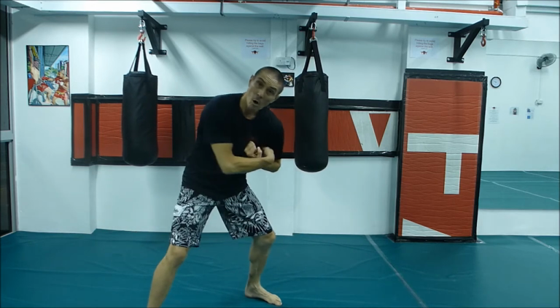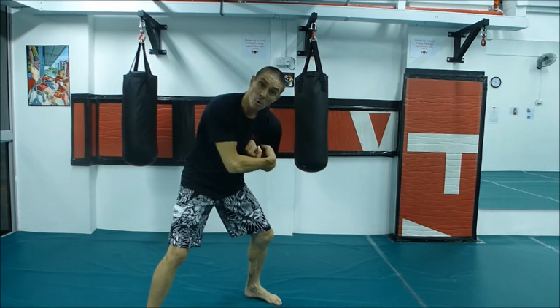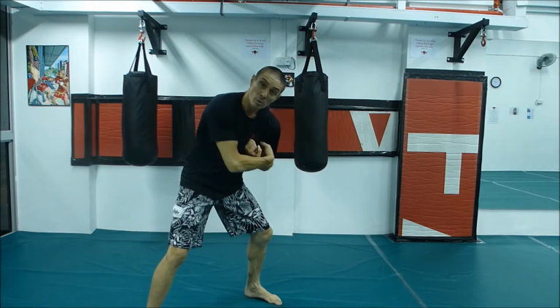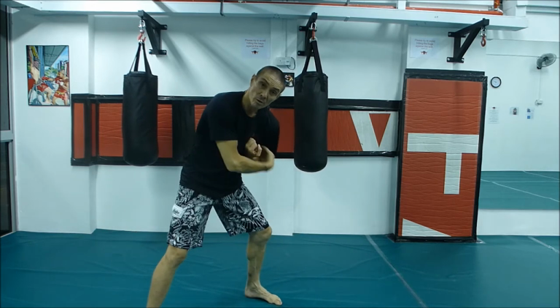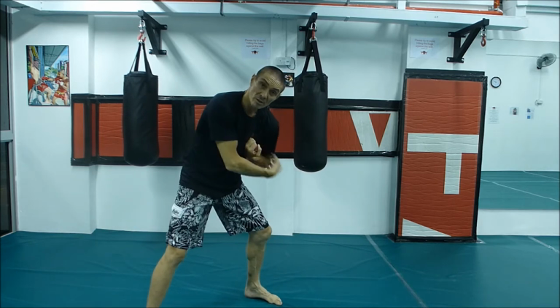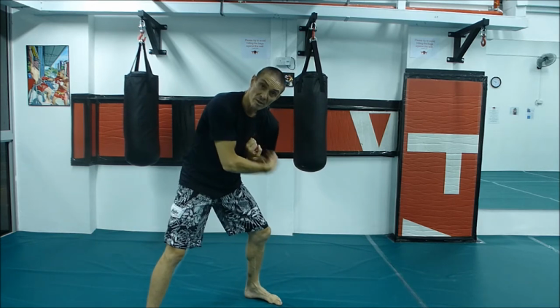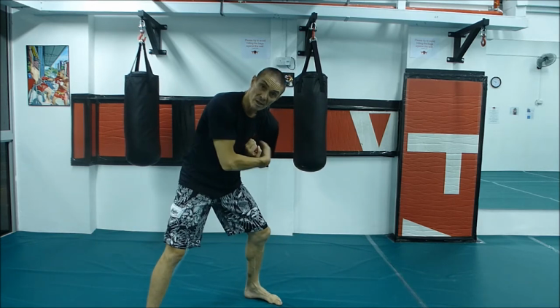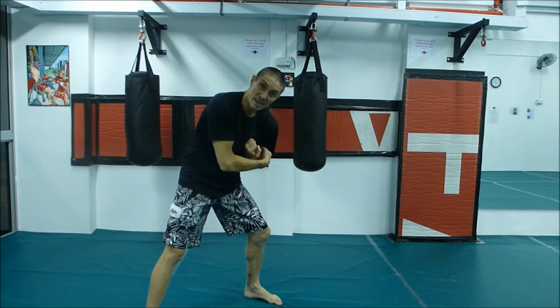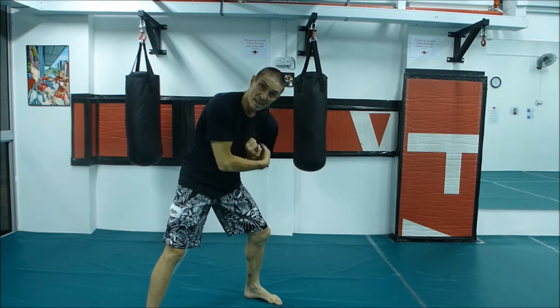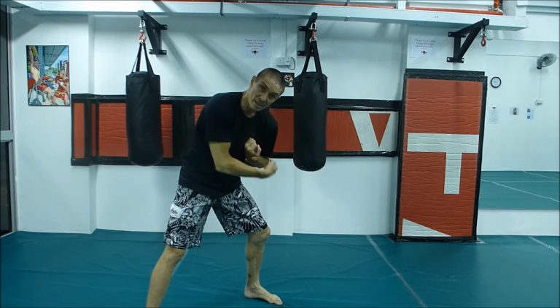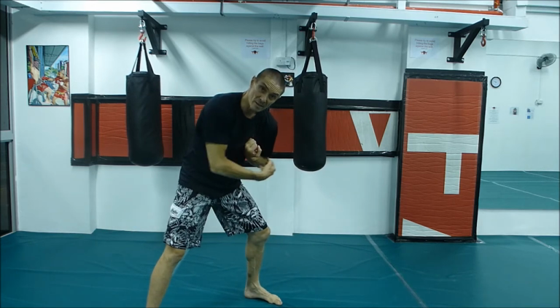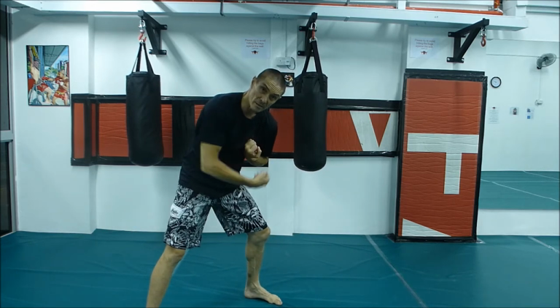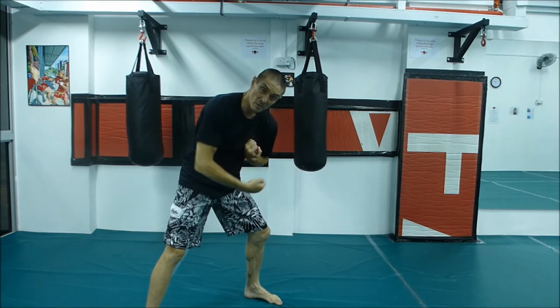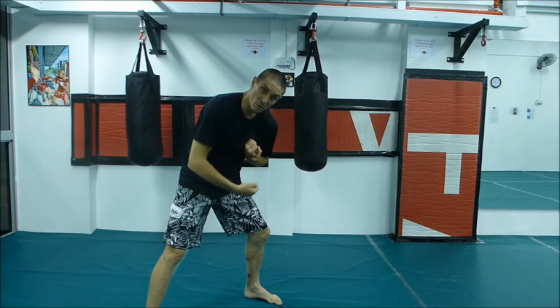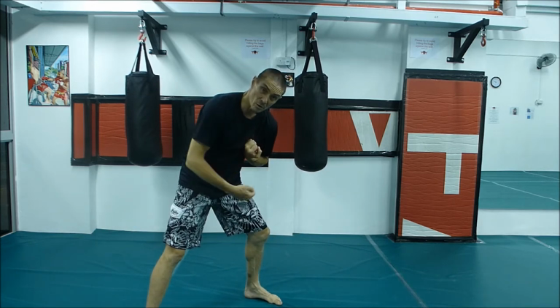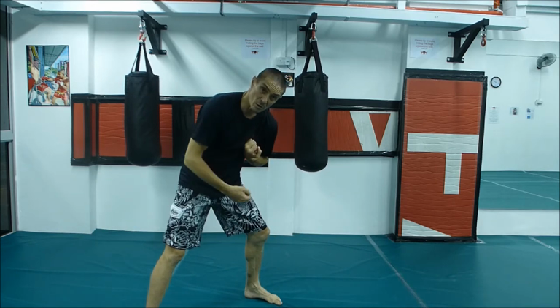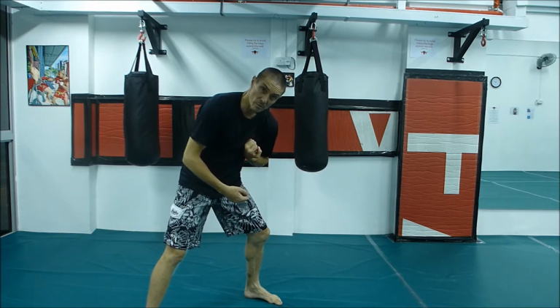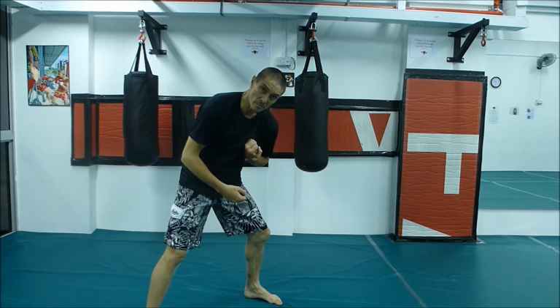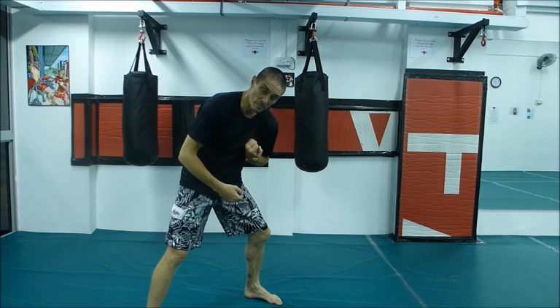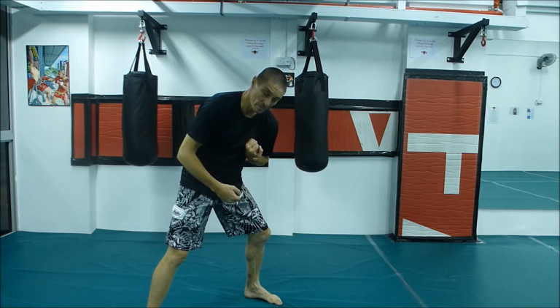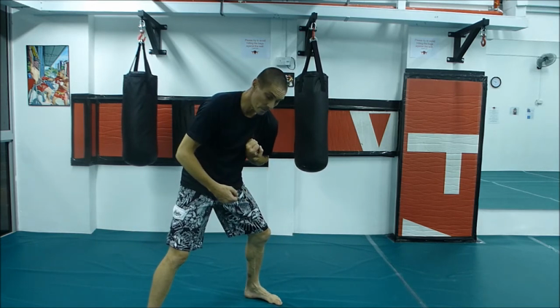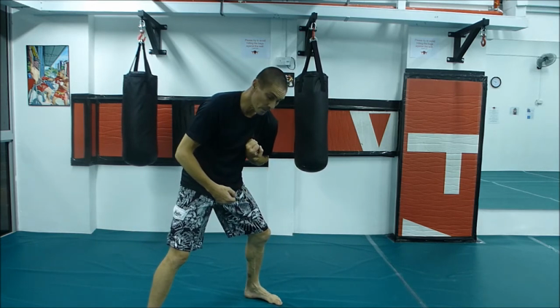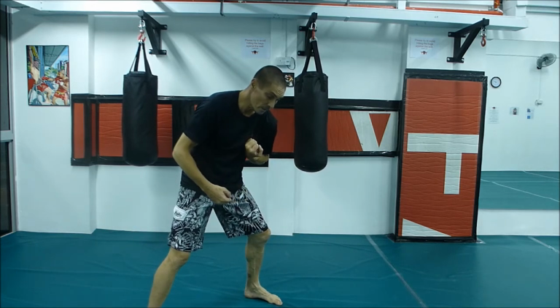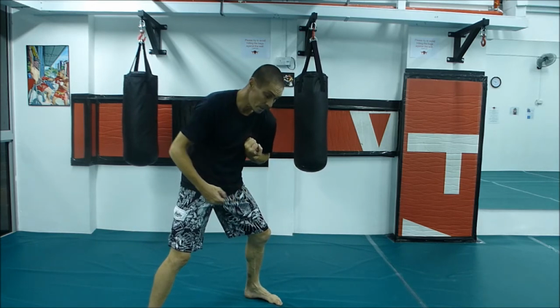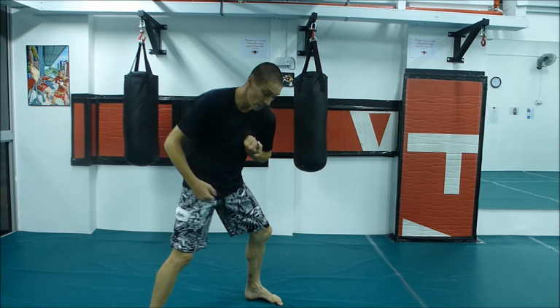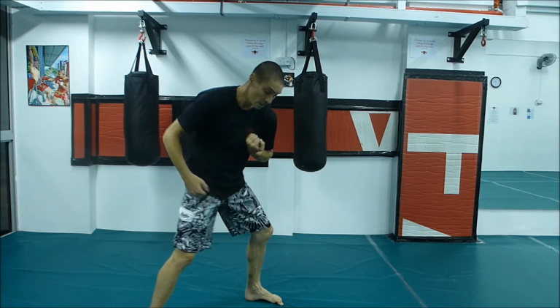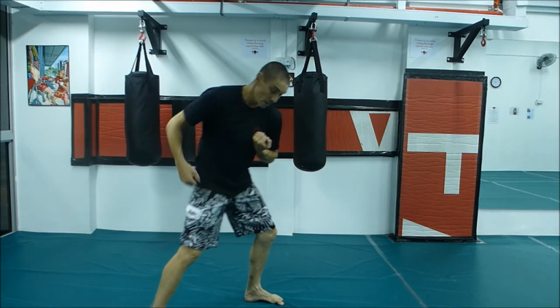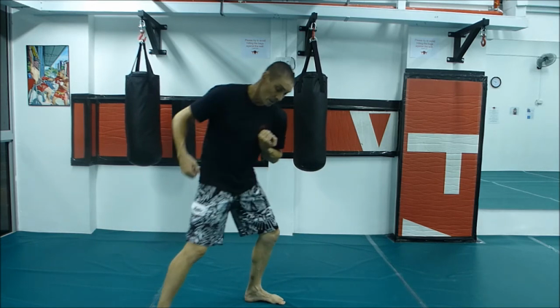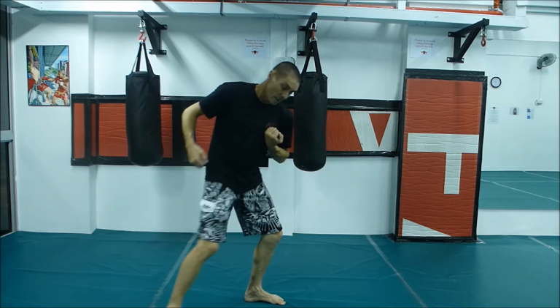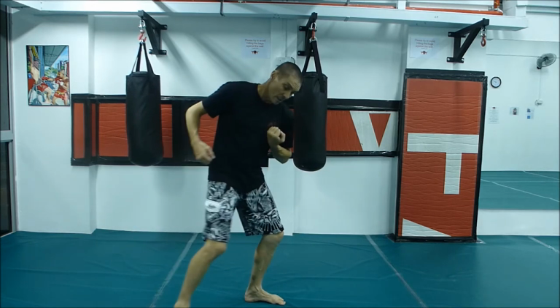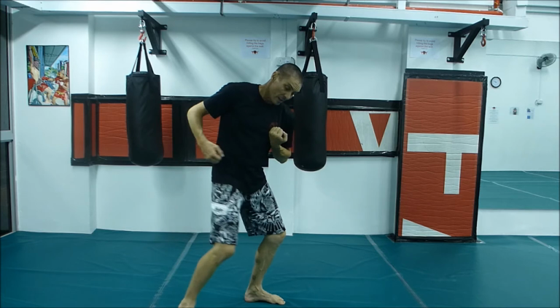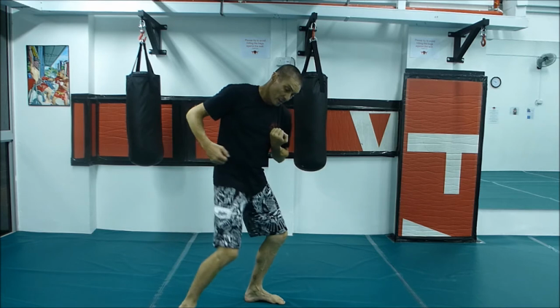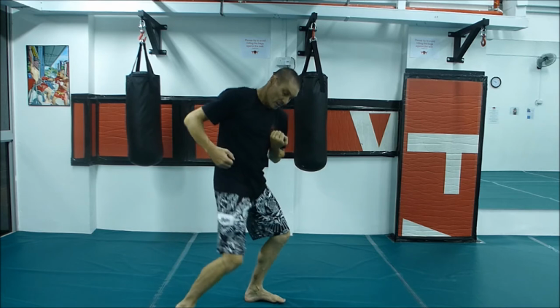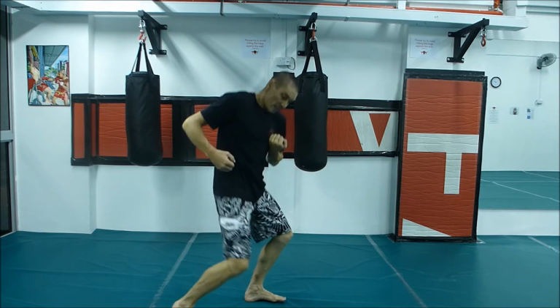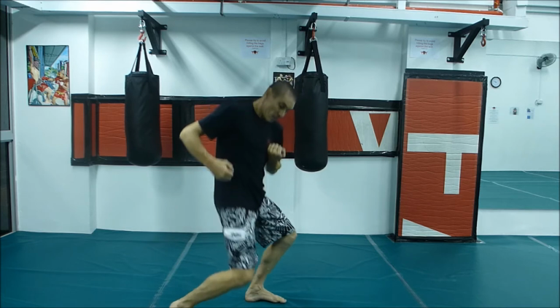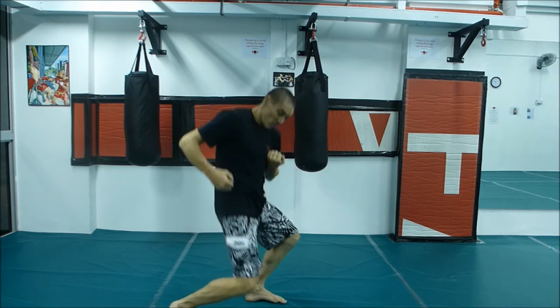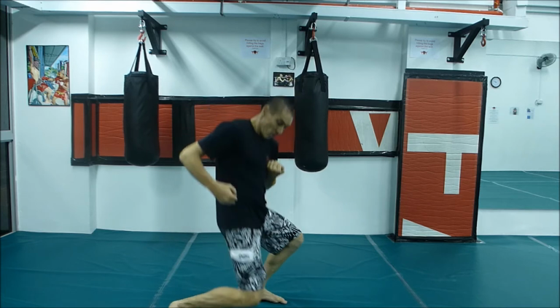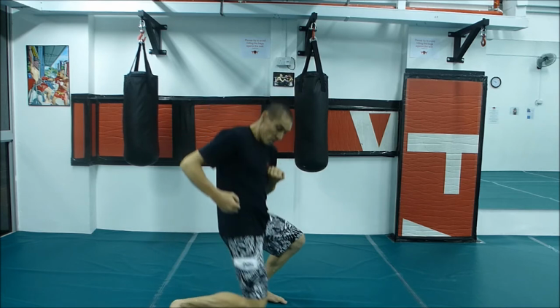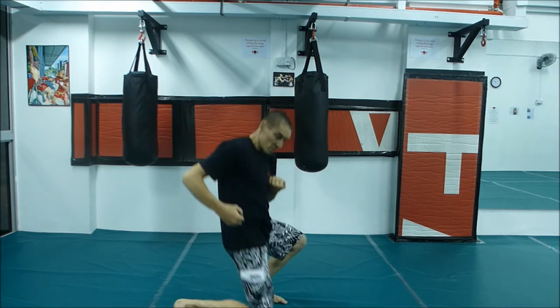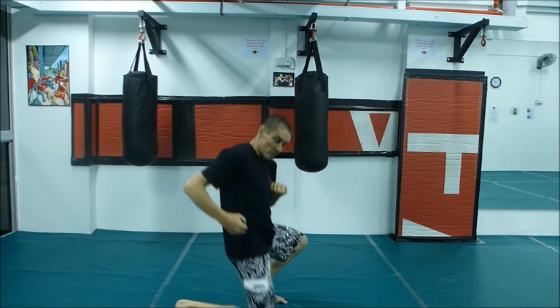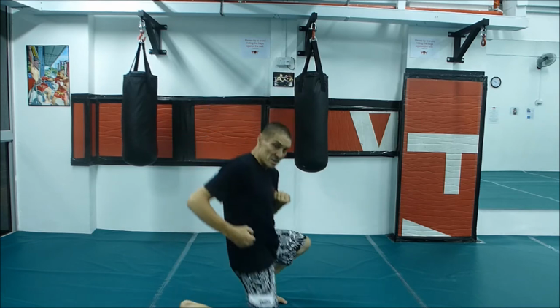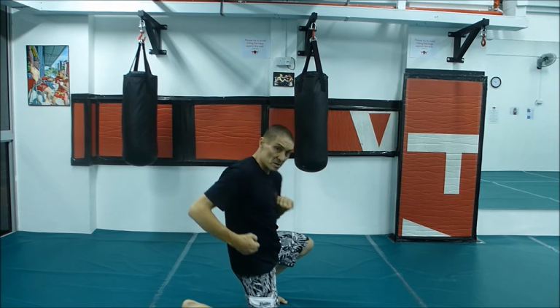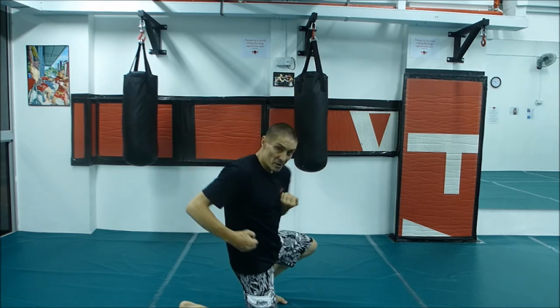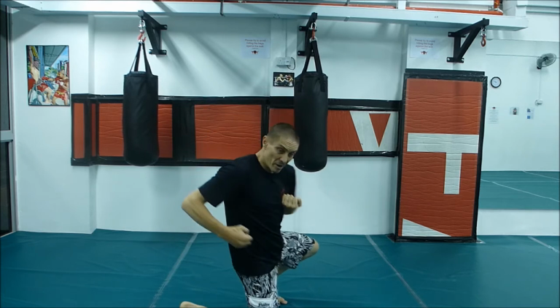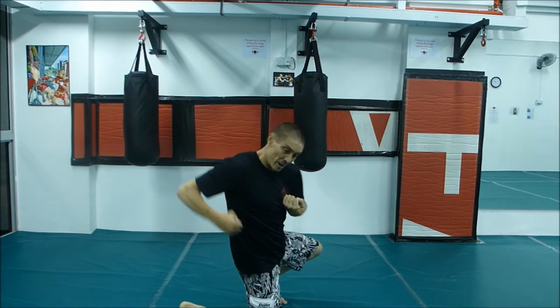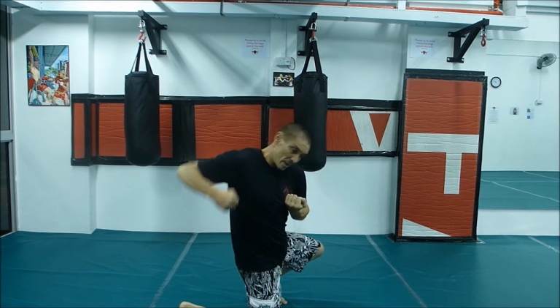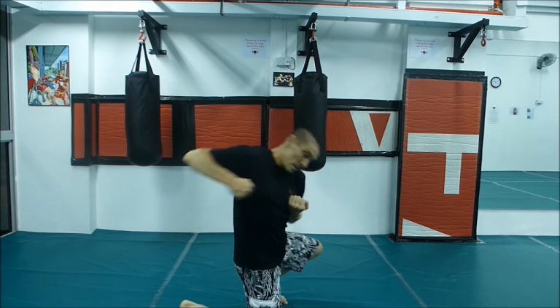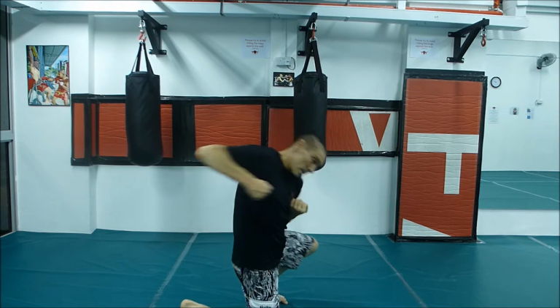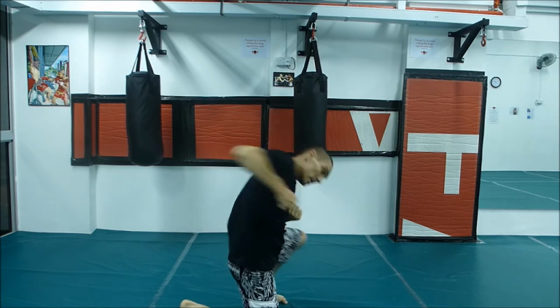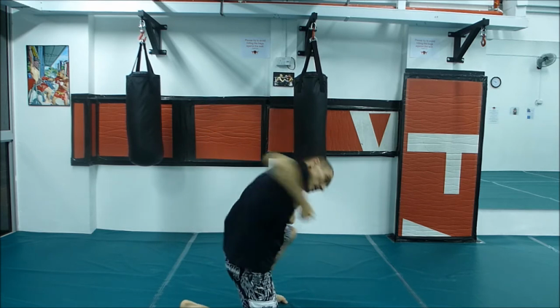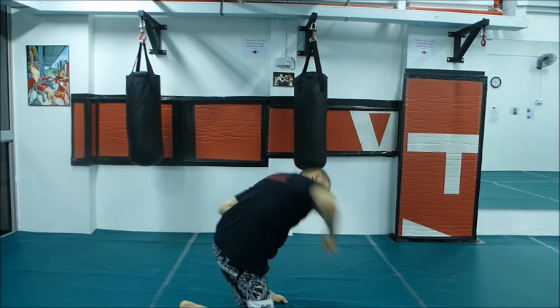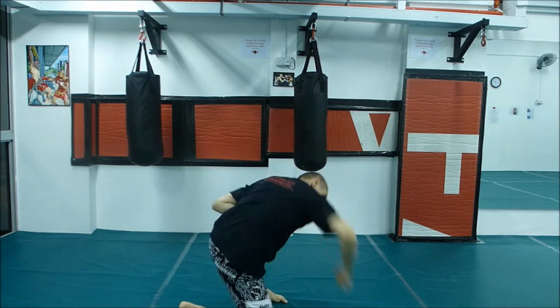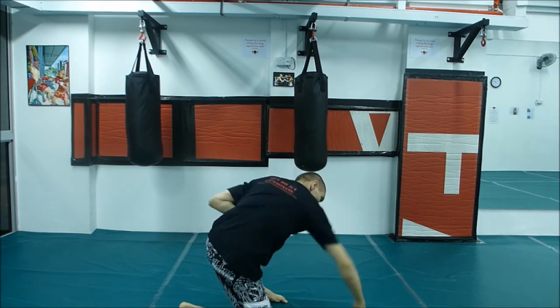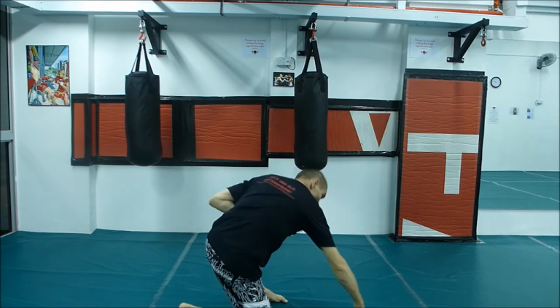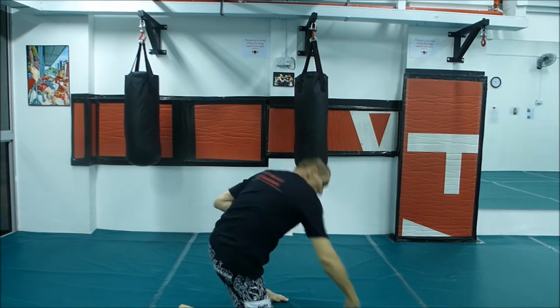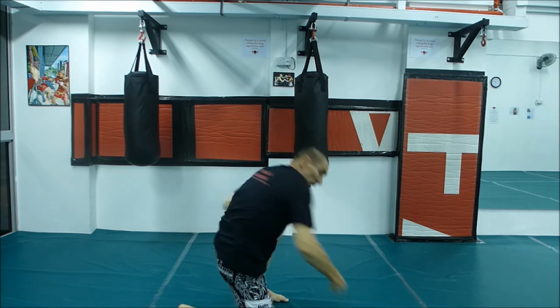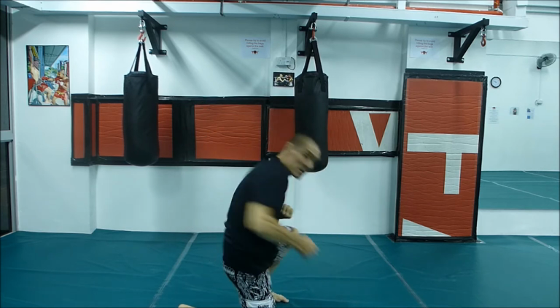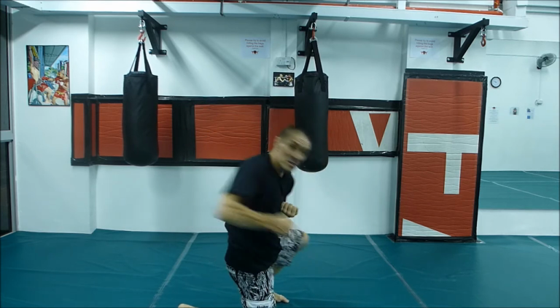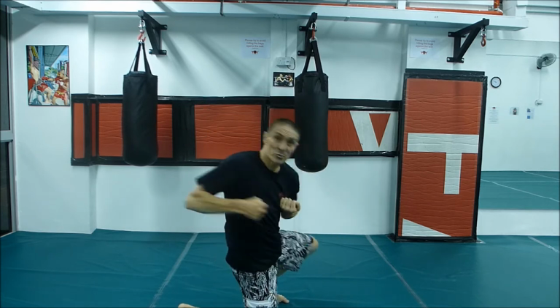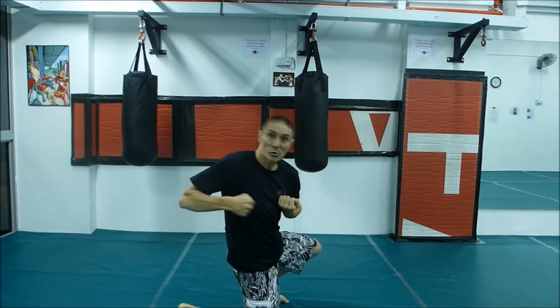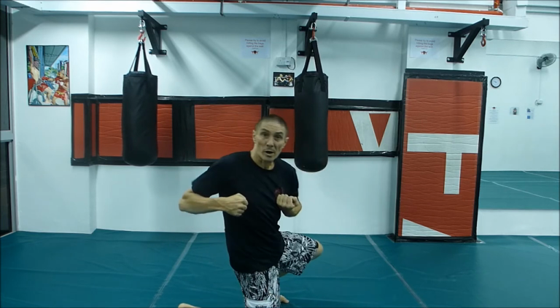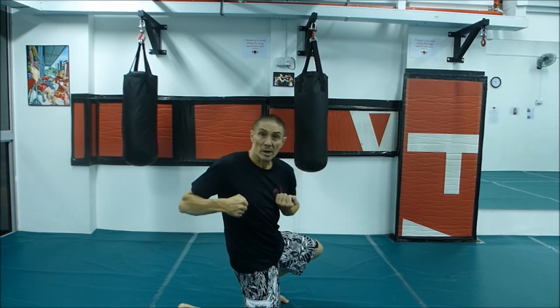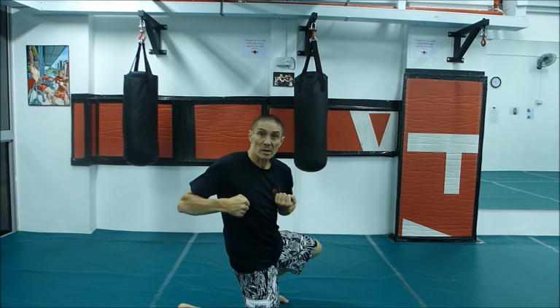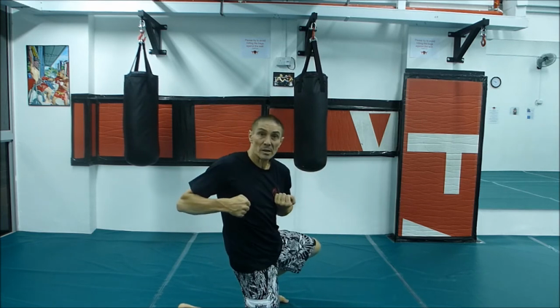Hold onto the leg that you've caught. Kneel down onto his thigh and strike.